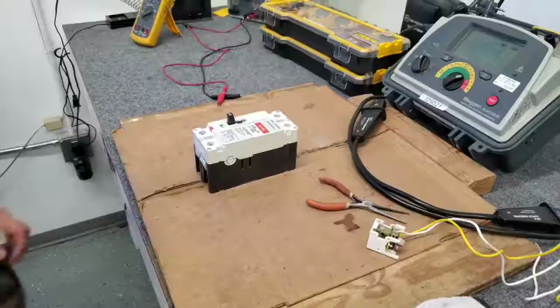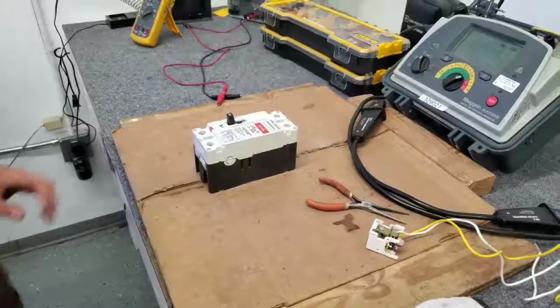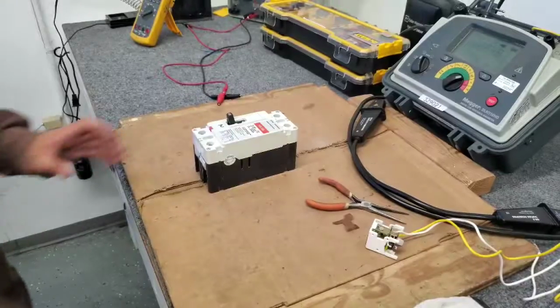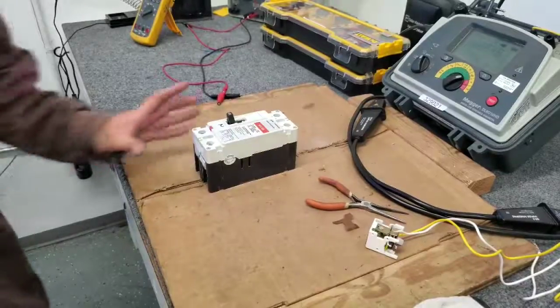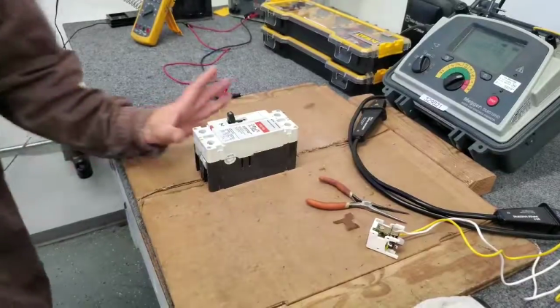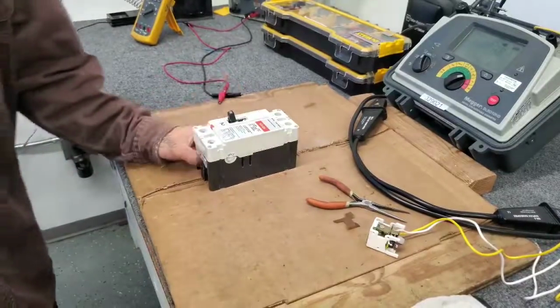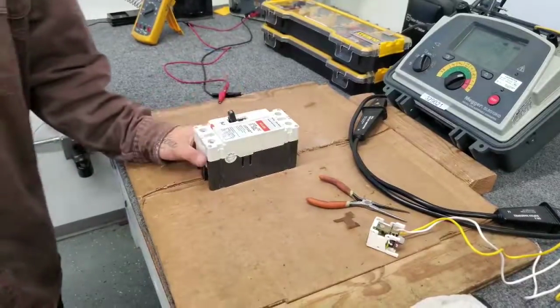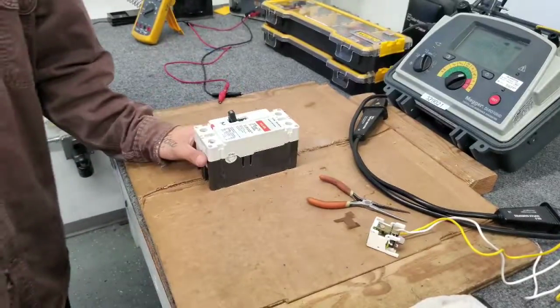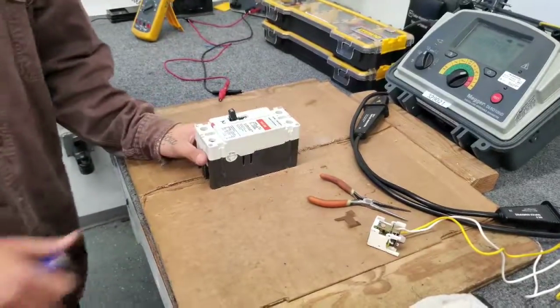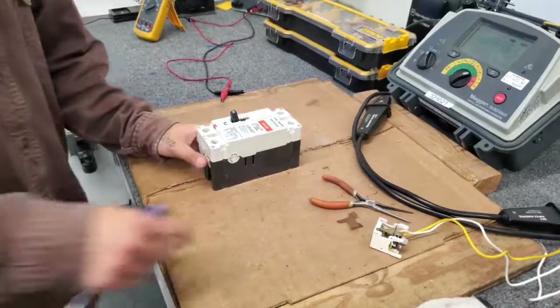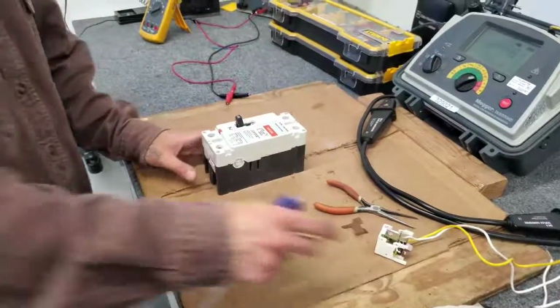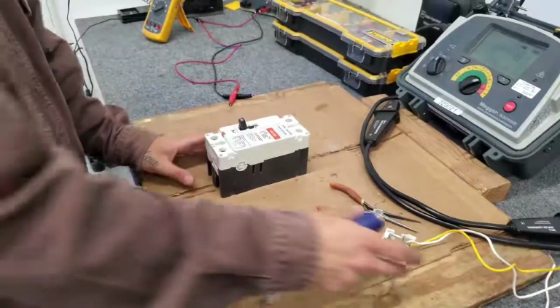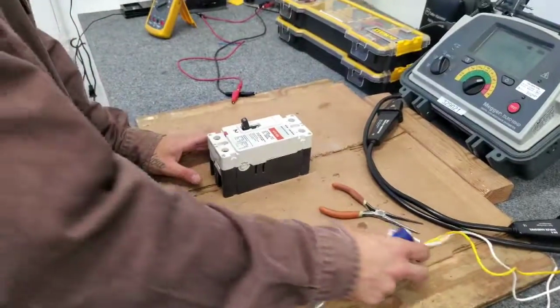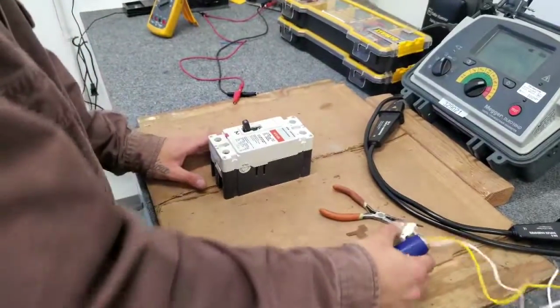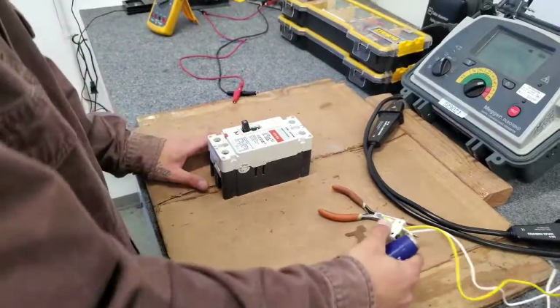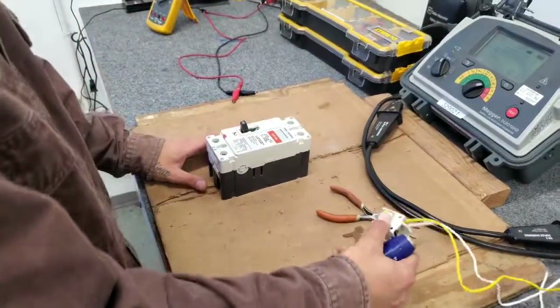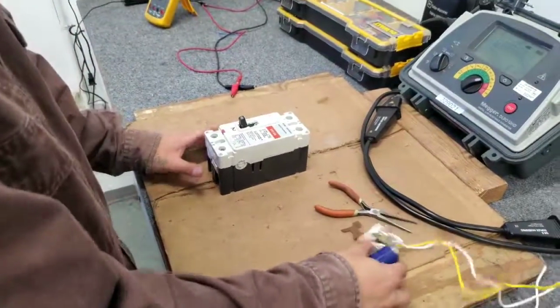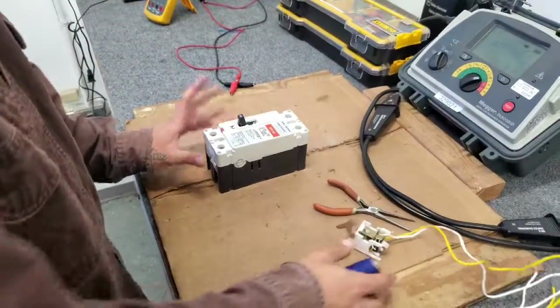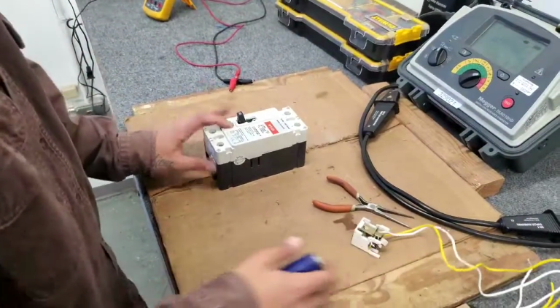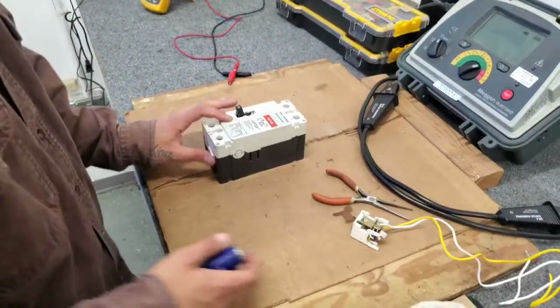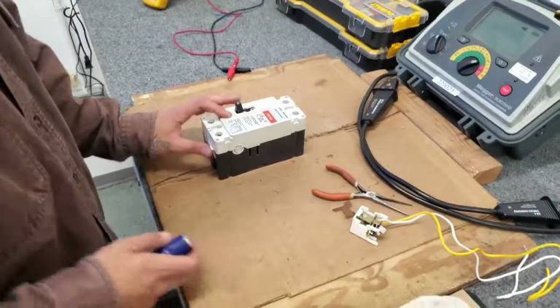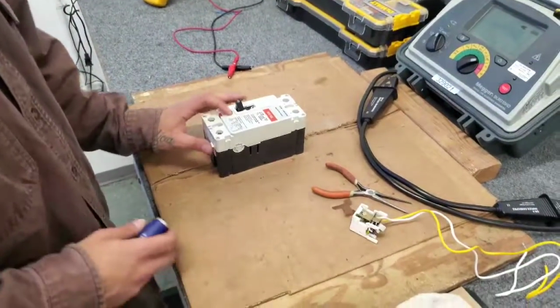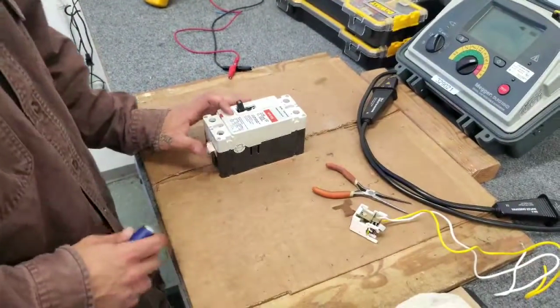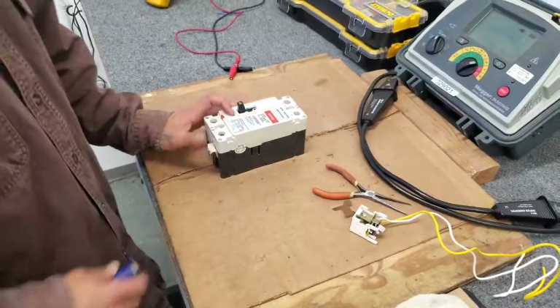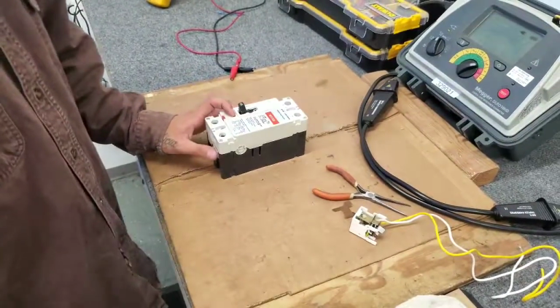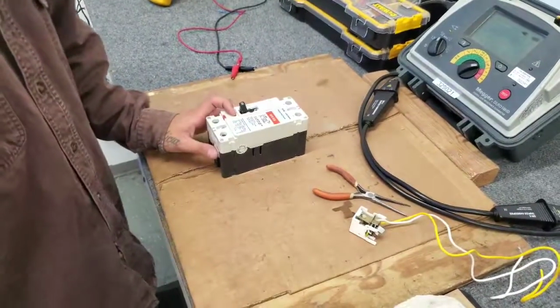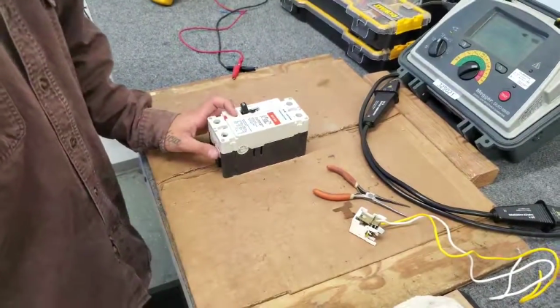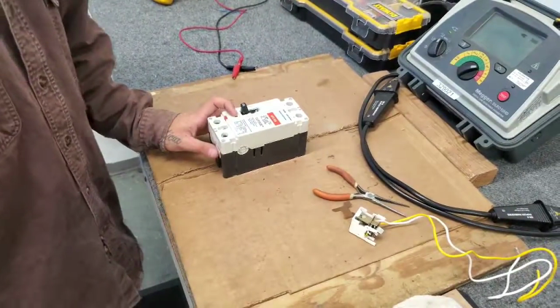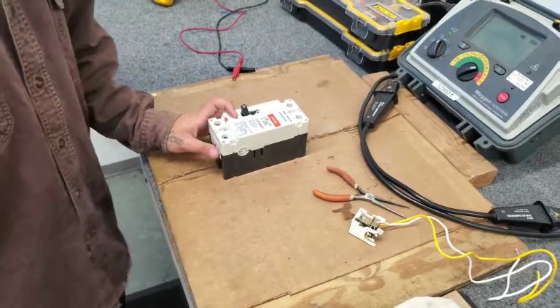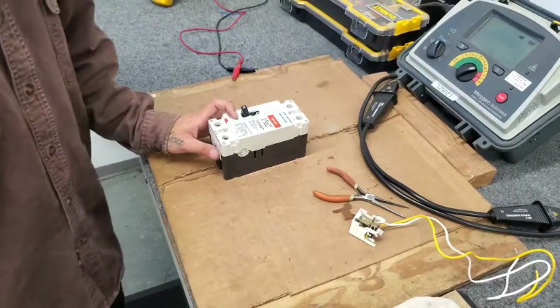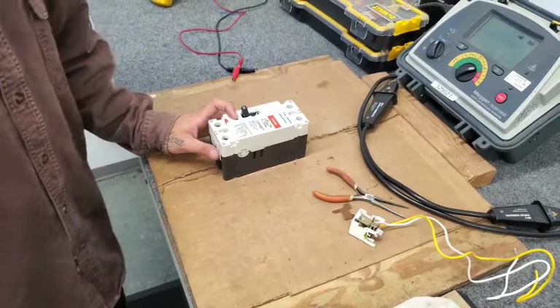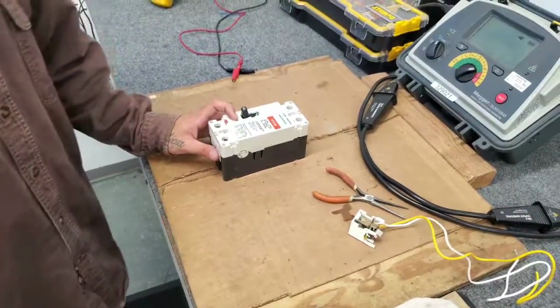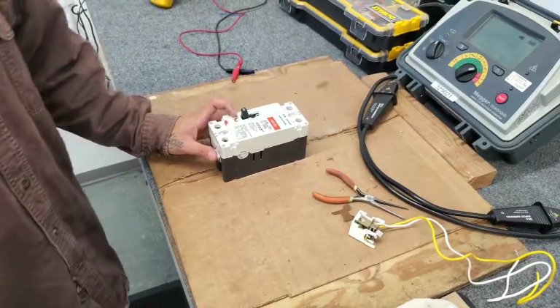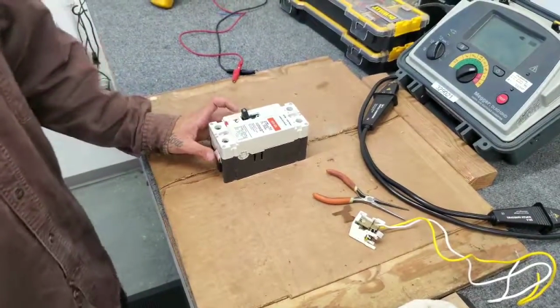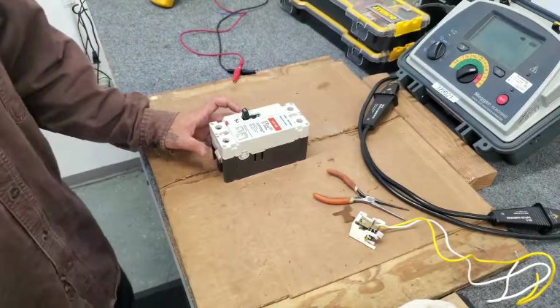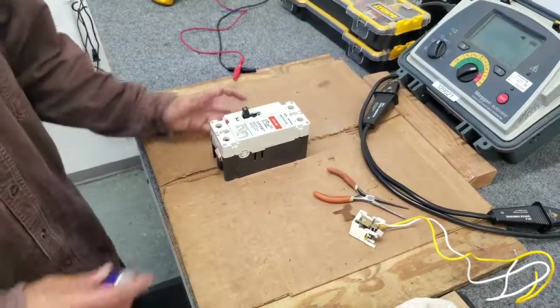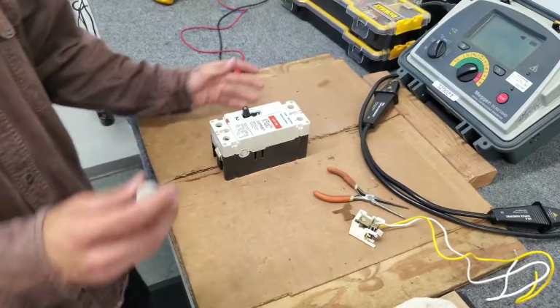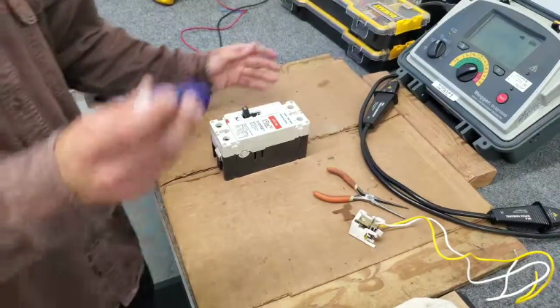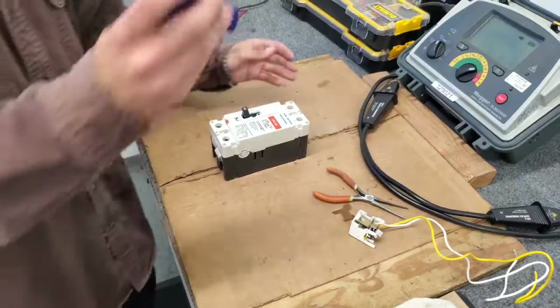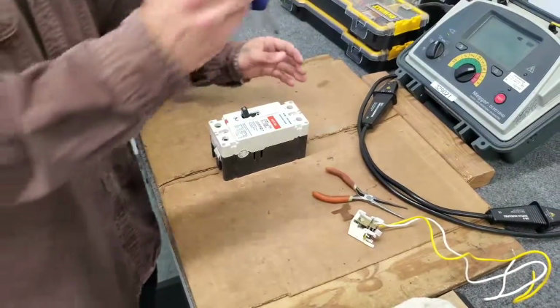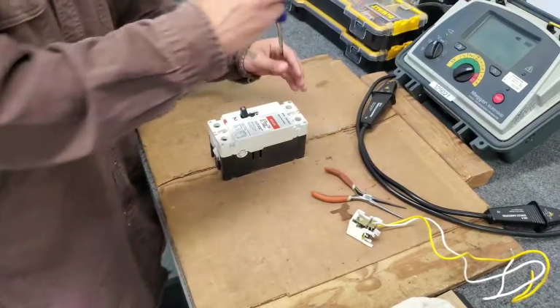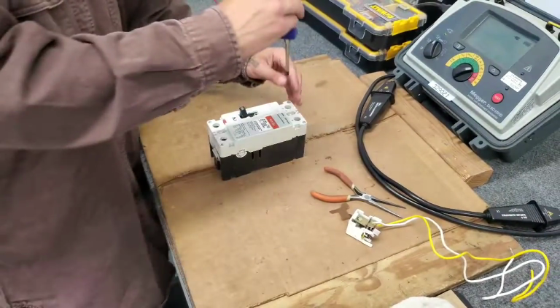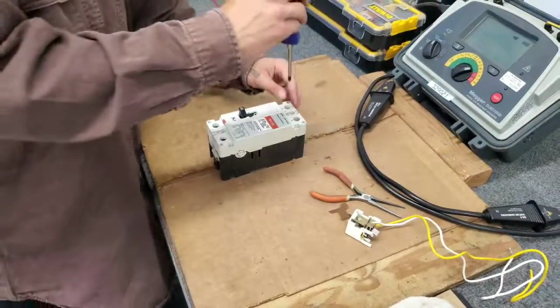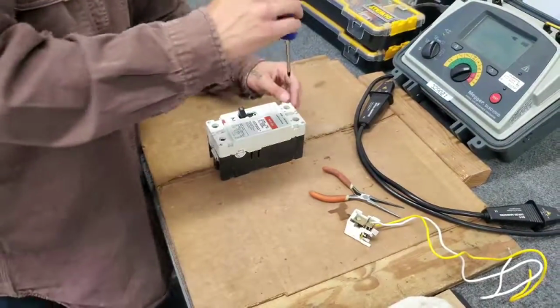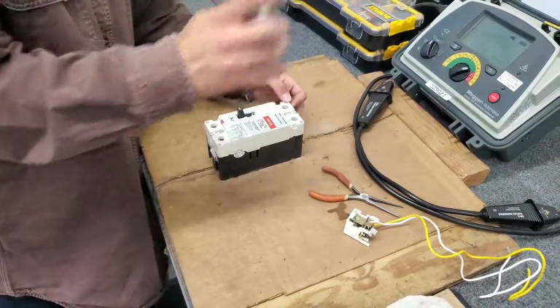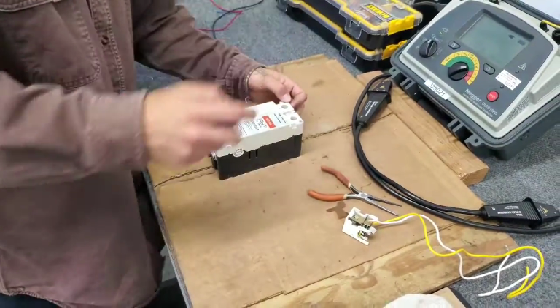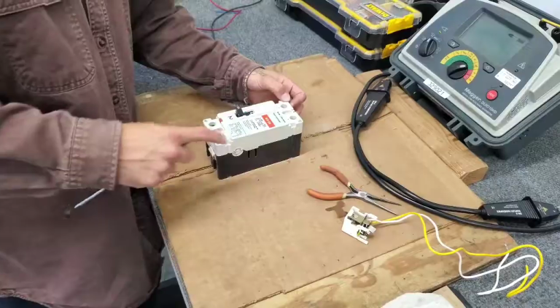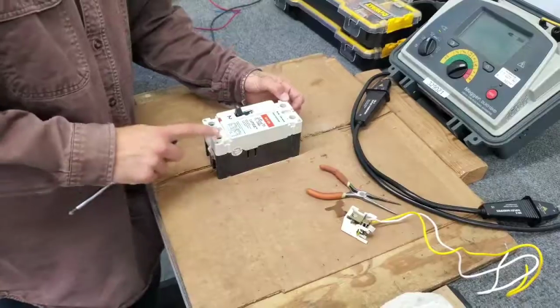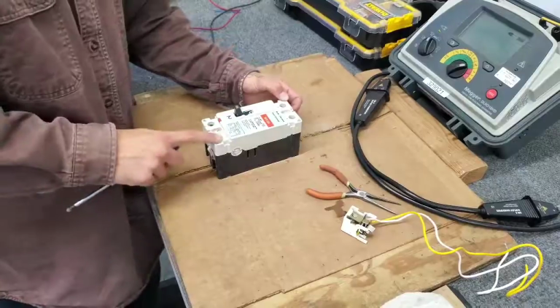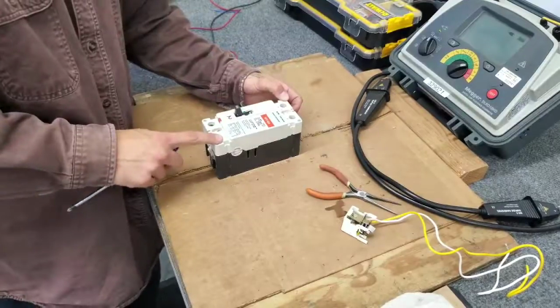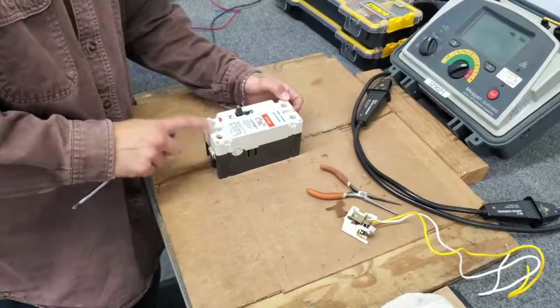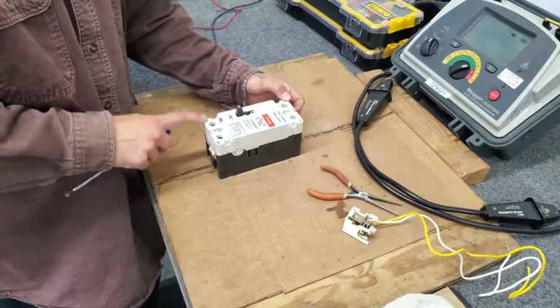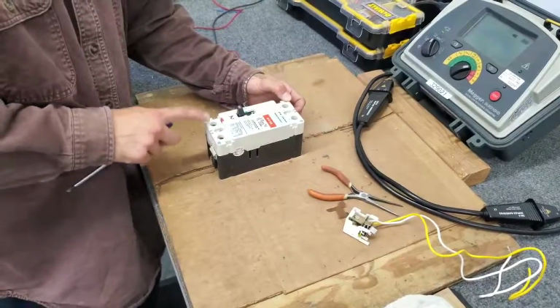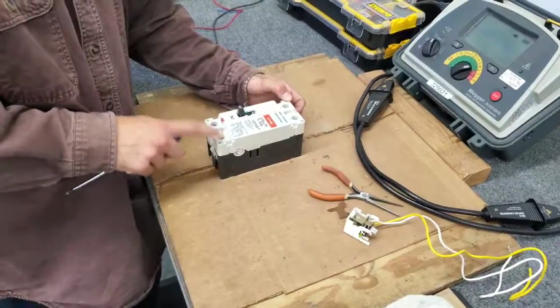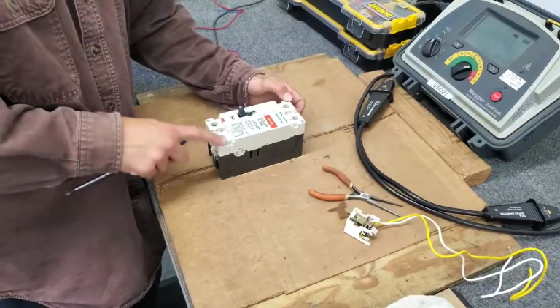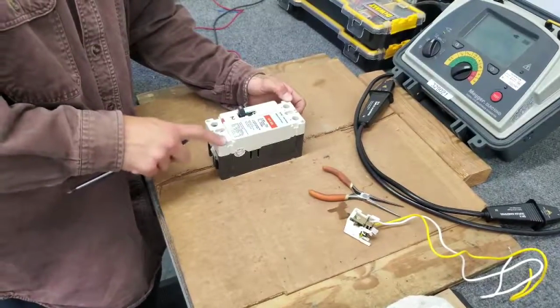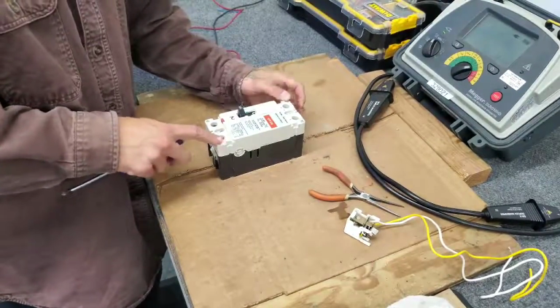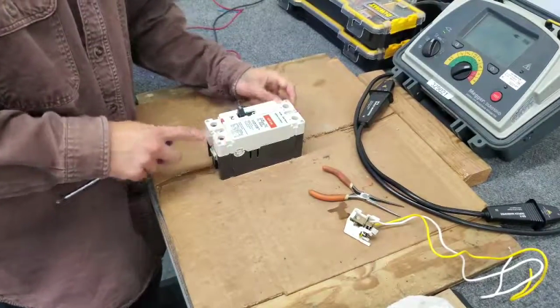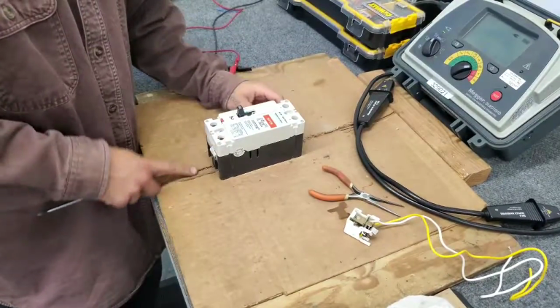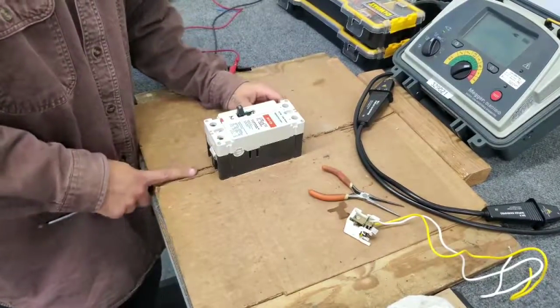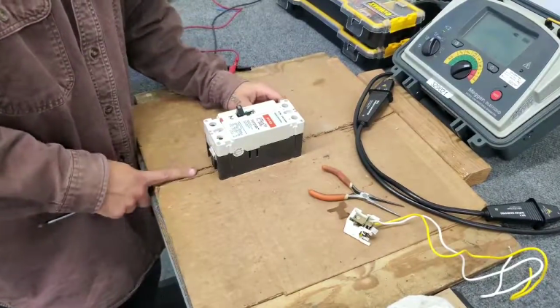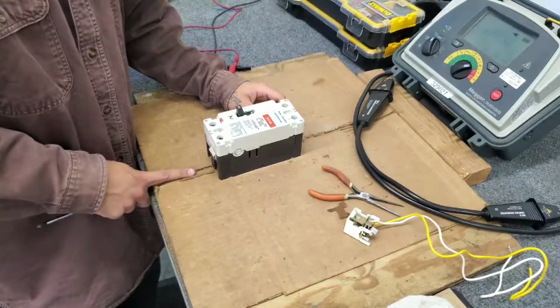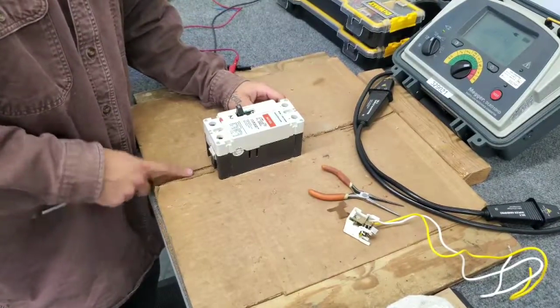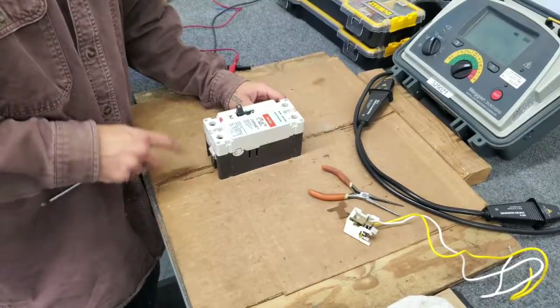We're going to be installing this shunt trip on this two pole HFD breaker. First thing you're going to do is take off the cover screws — there's six of them.